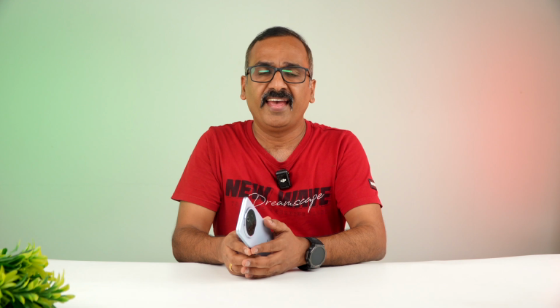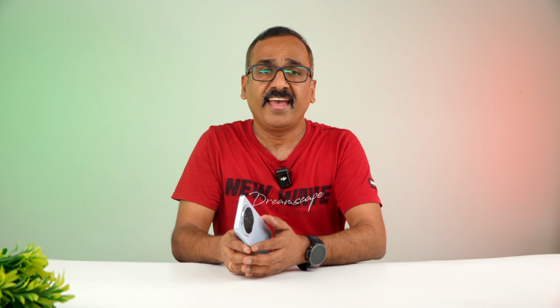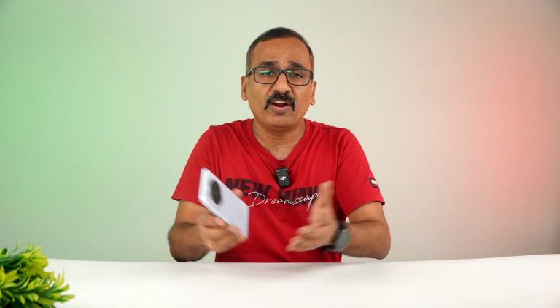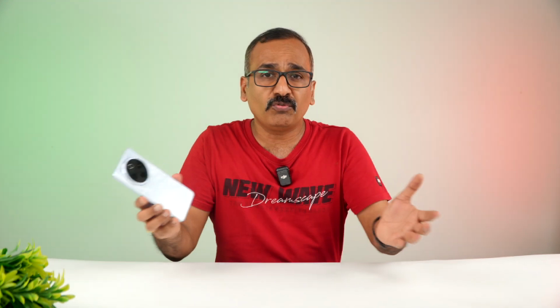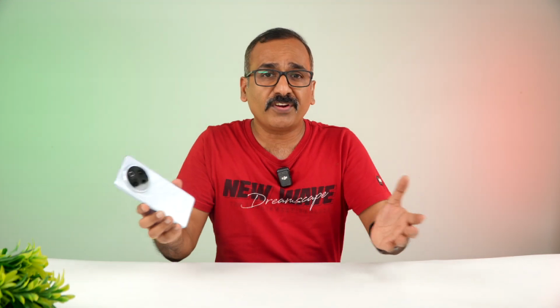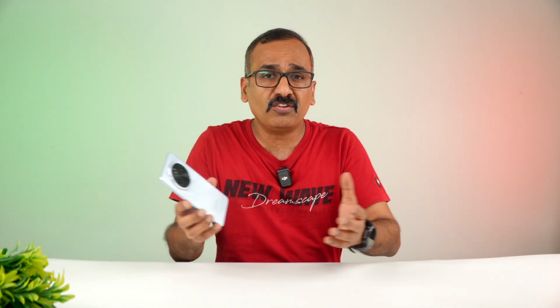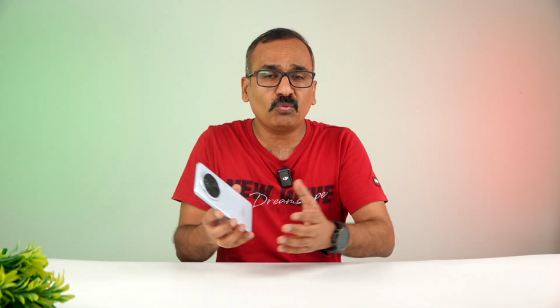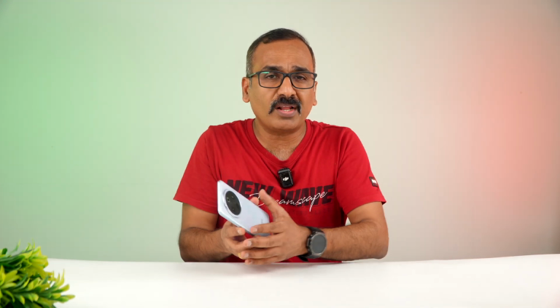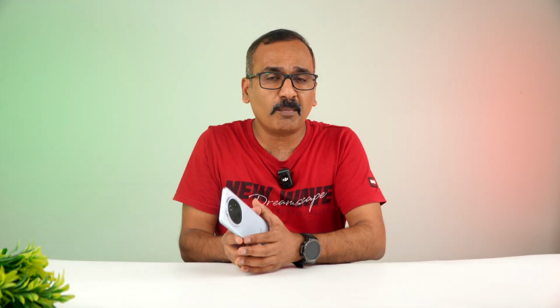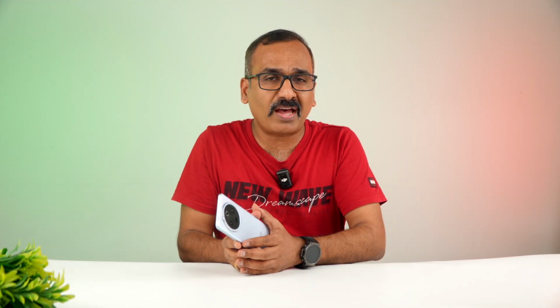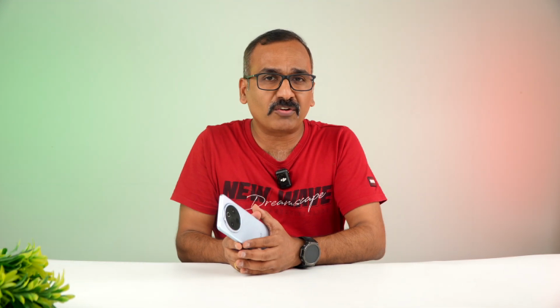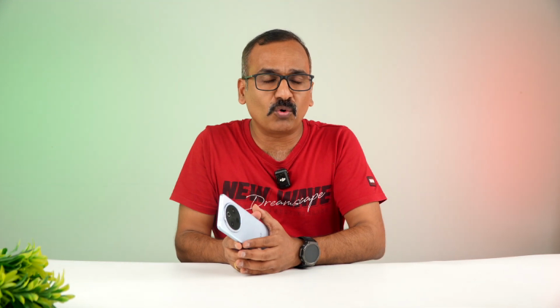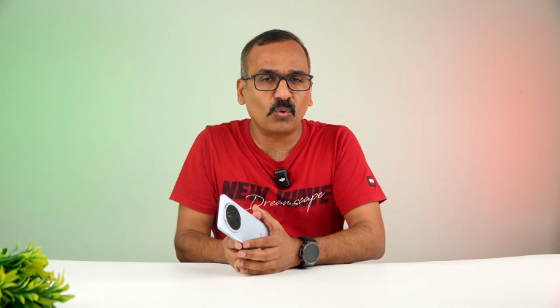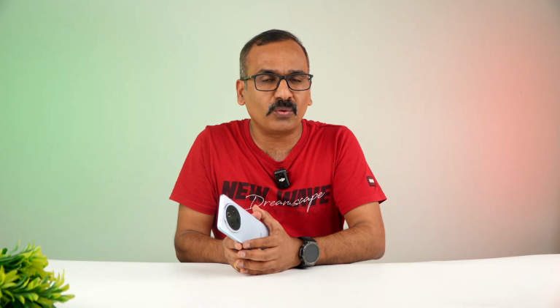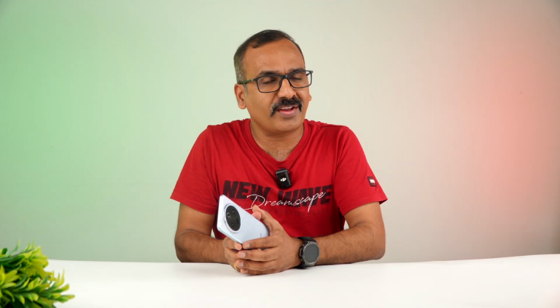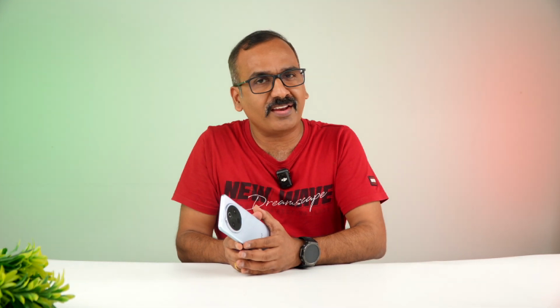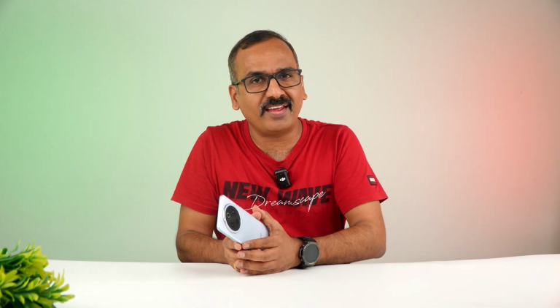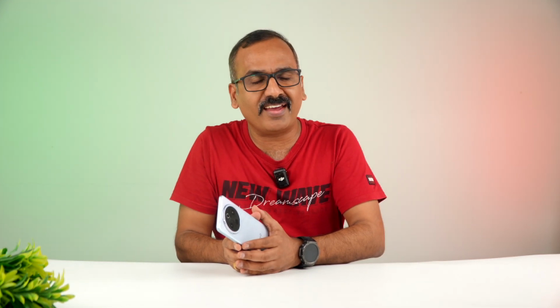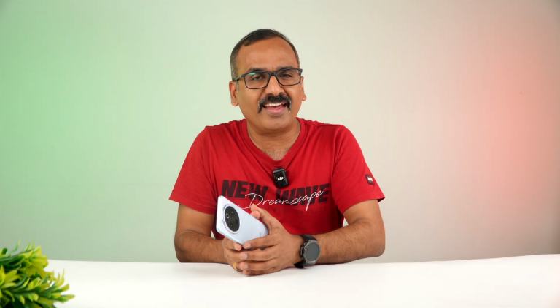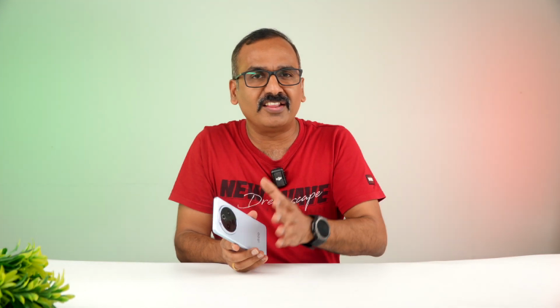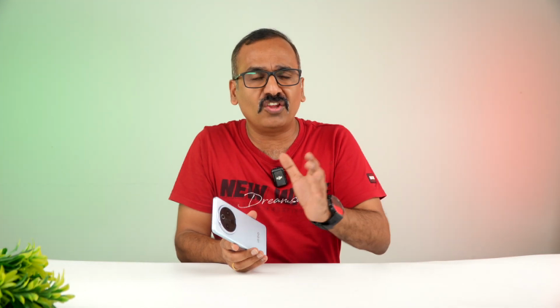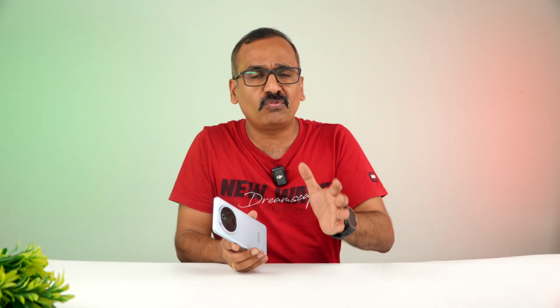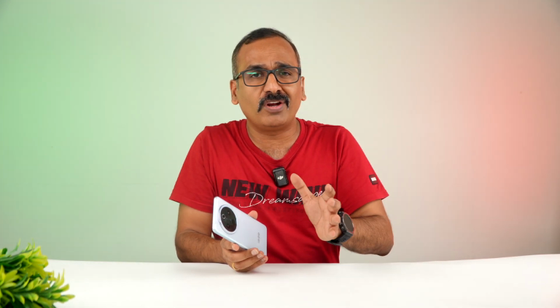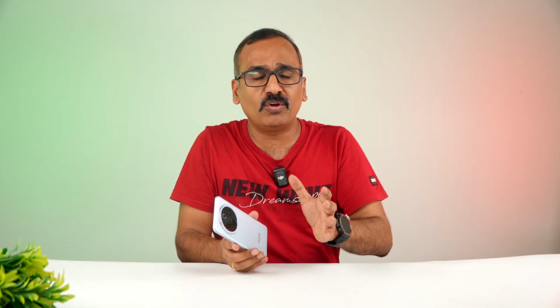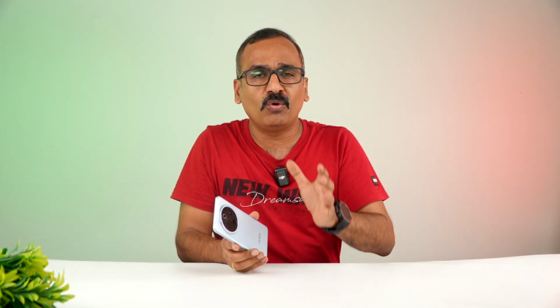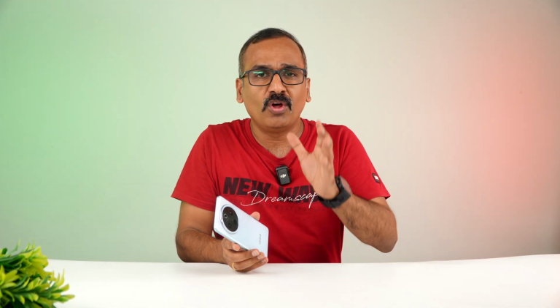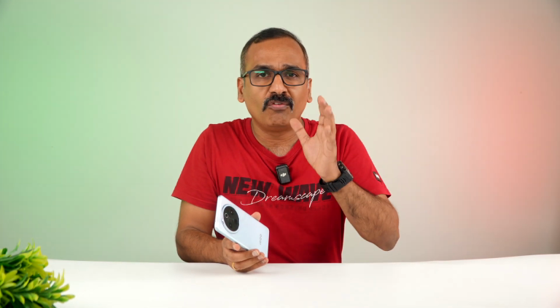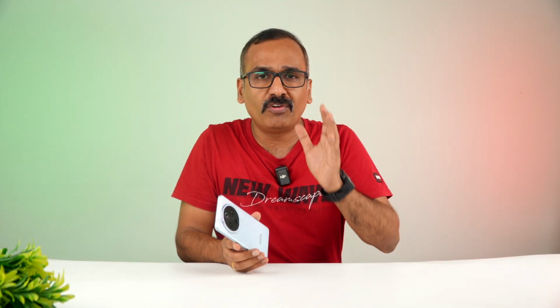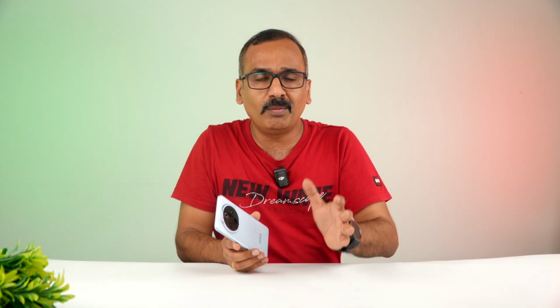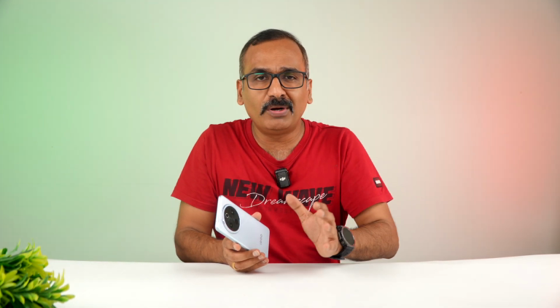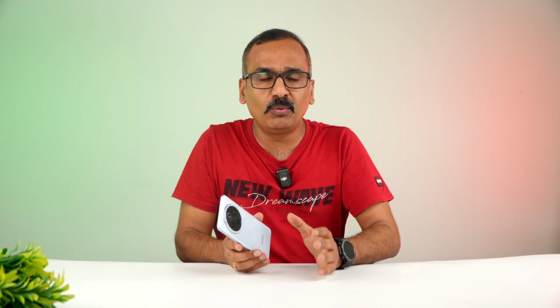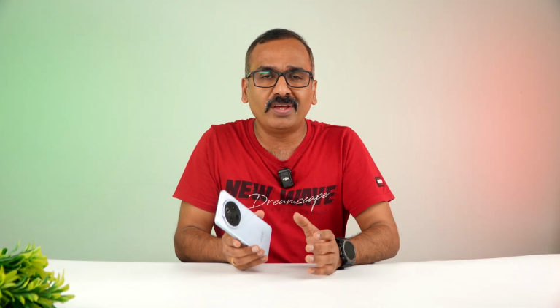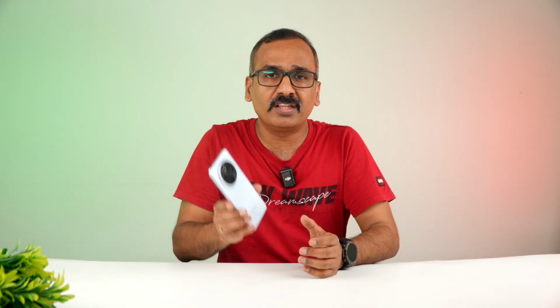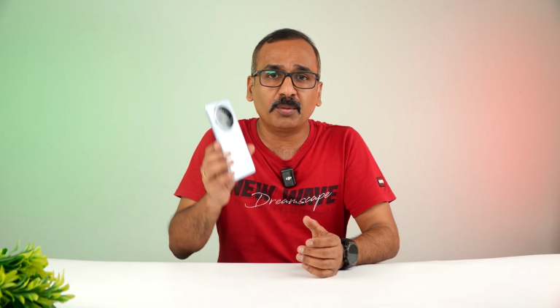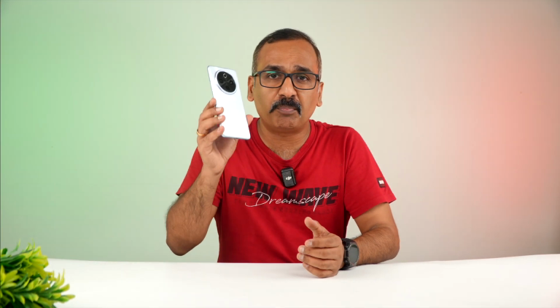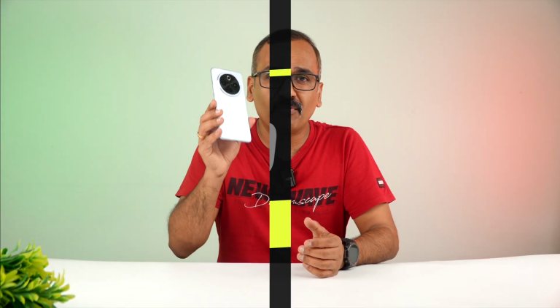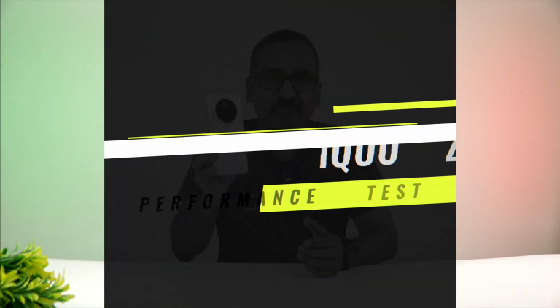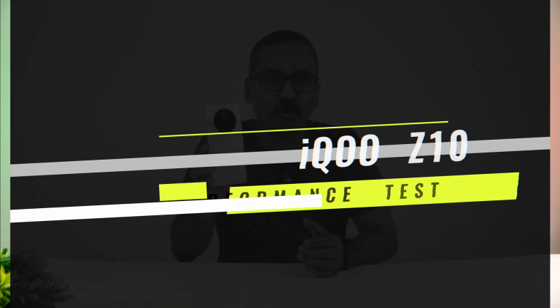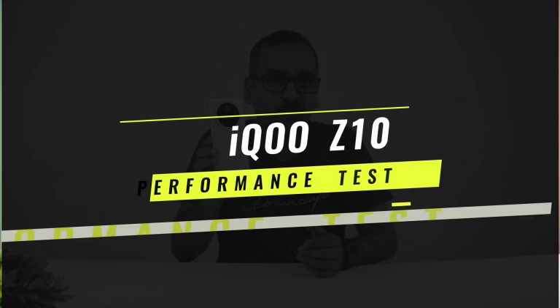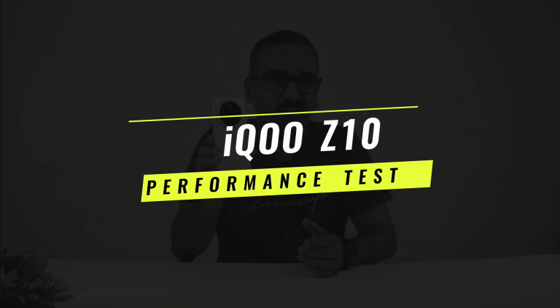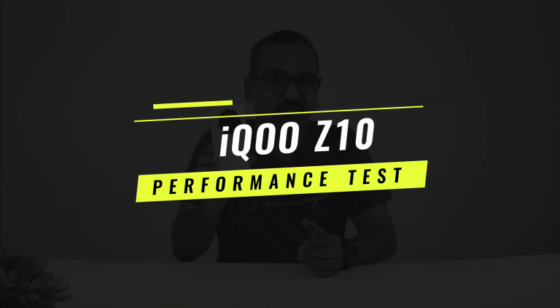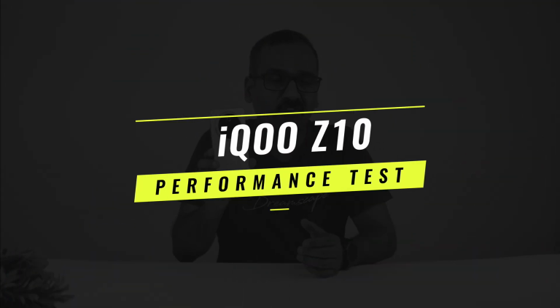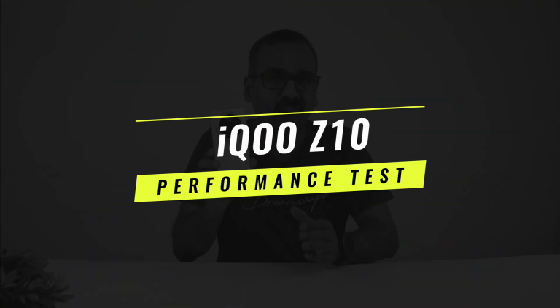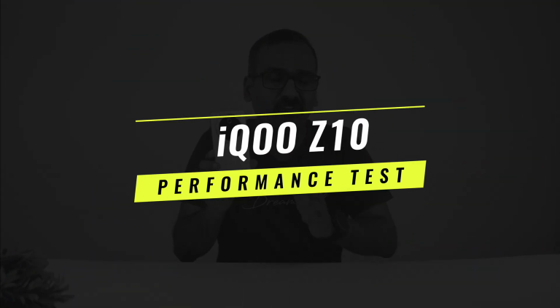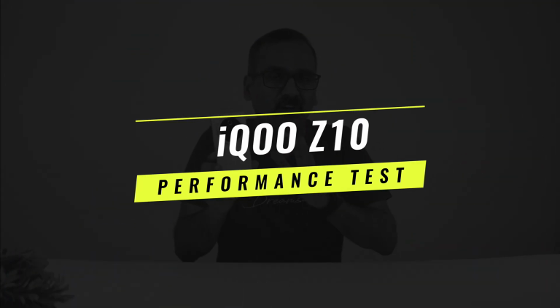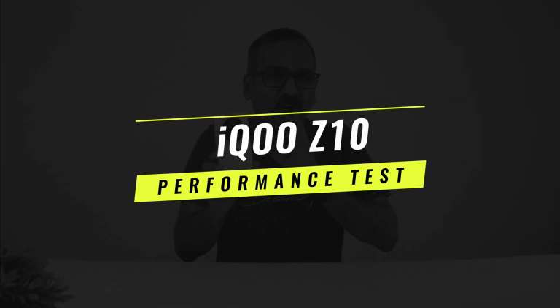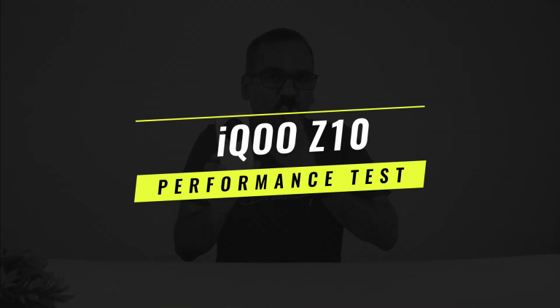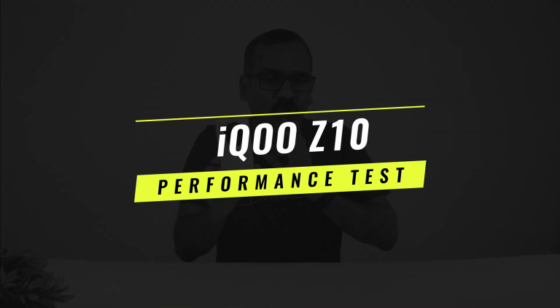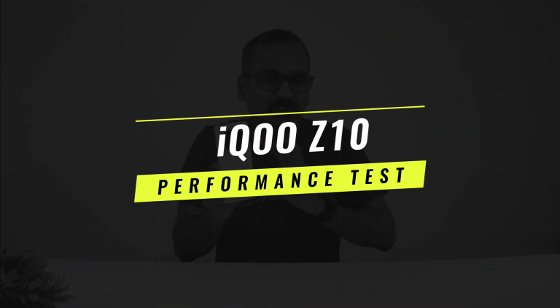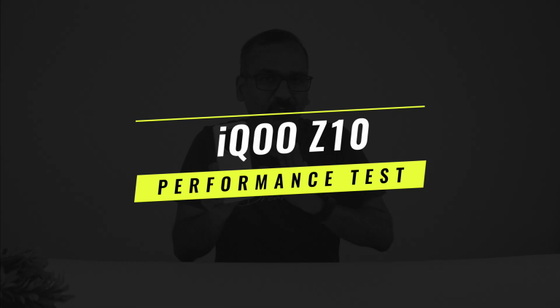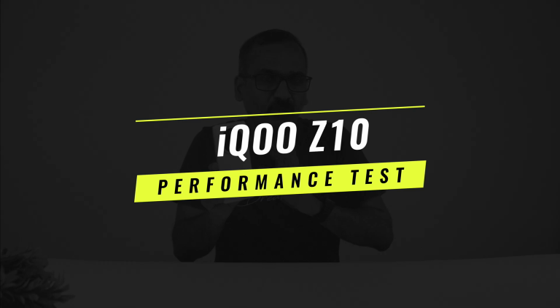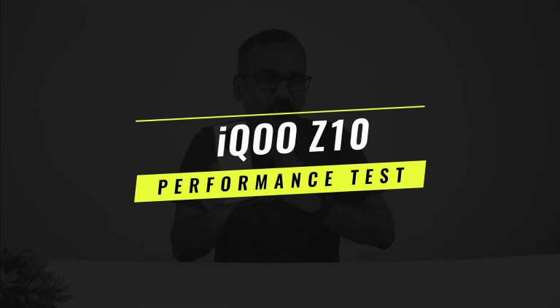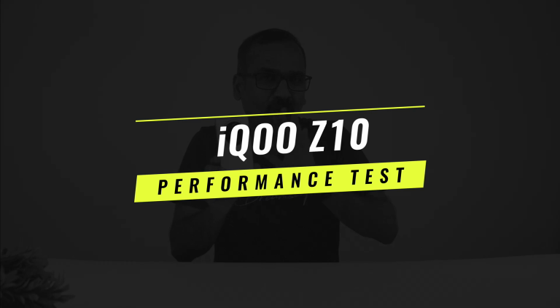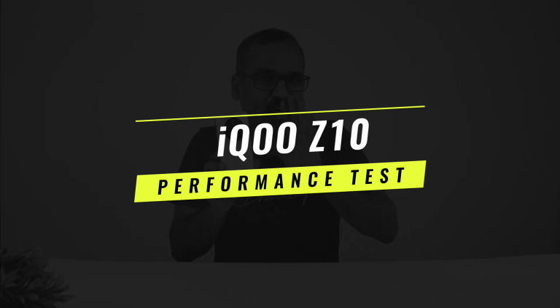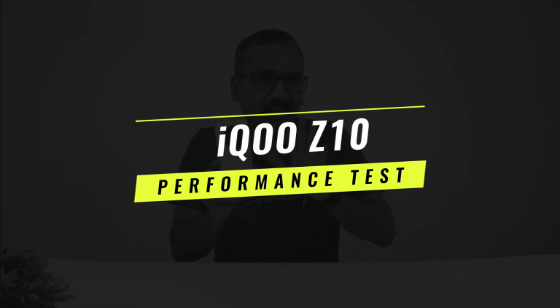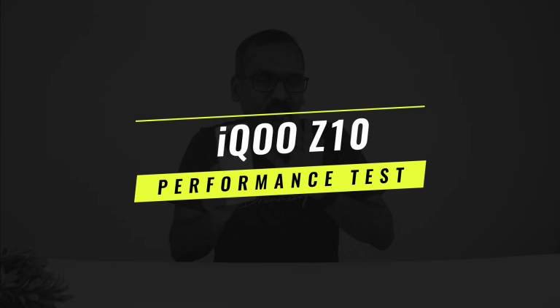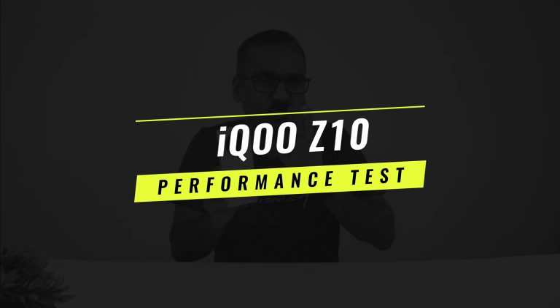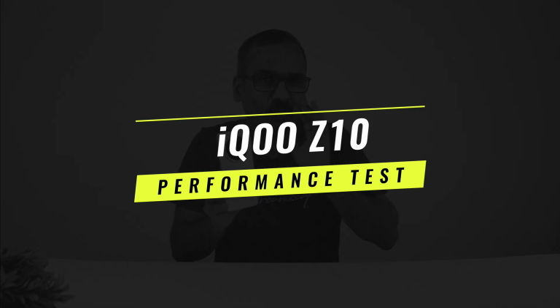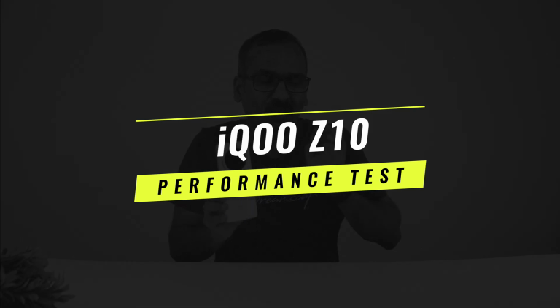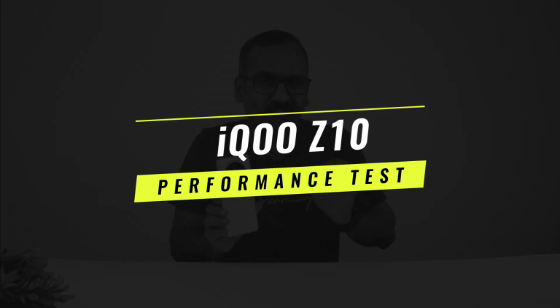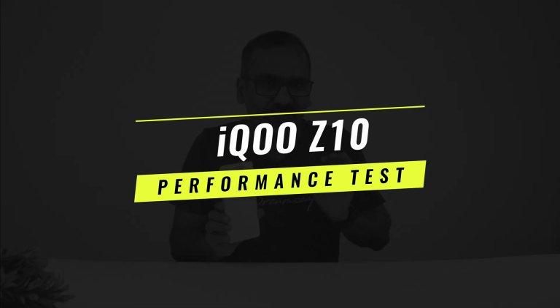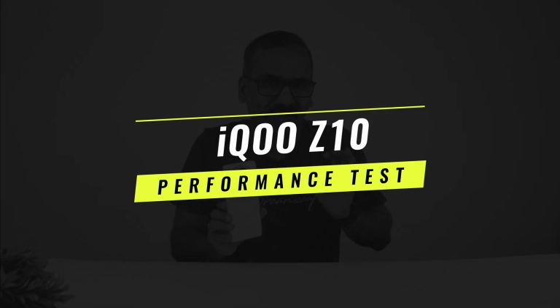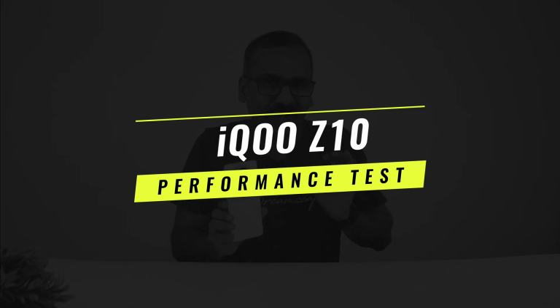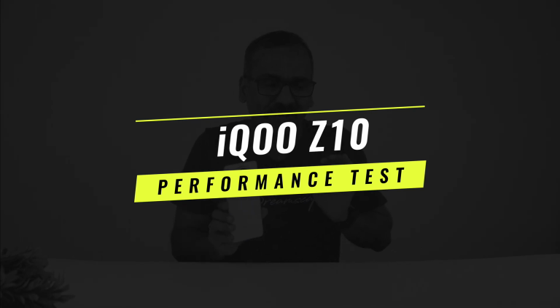Hello friends, welcome back to Technic. In this video, we will be doing the performance testing of the new Aiku Z10.